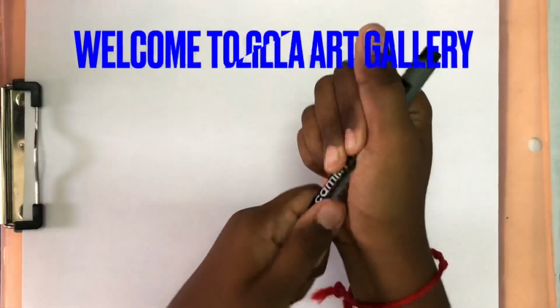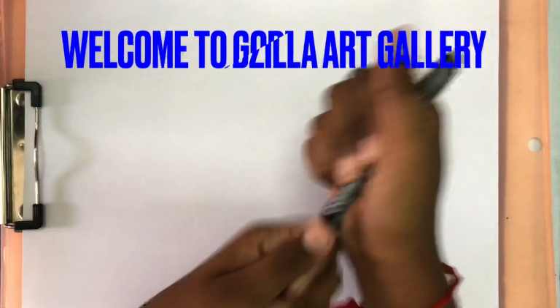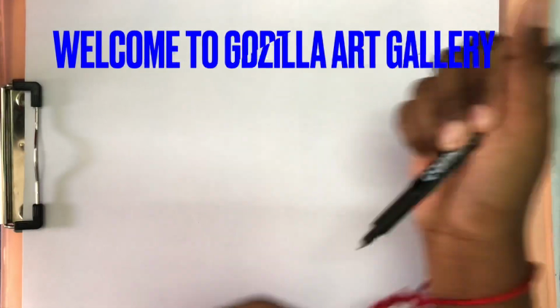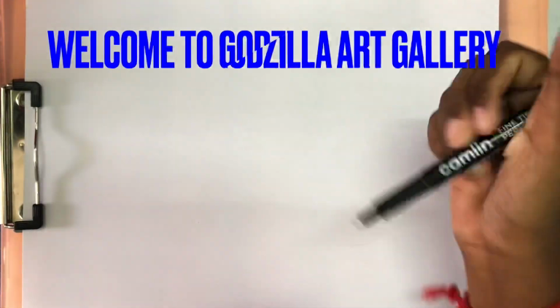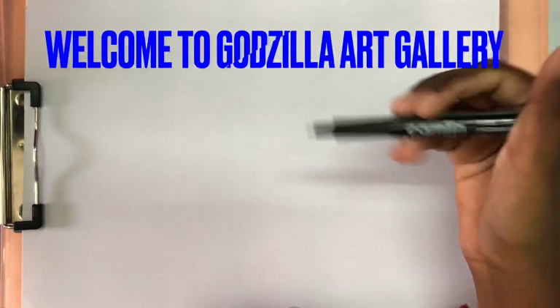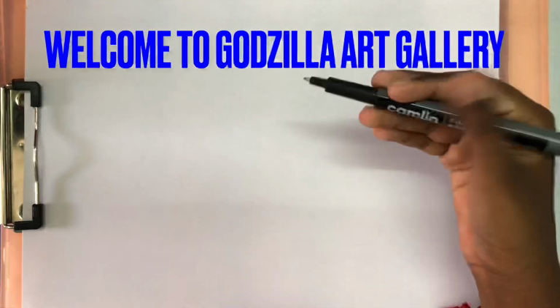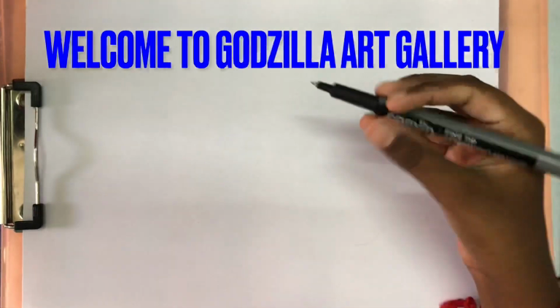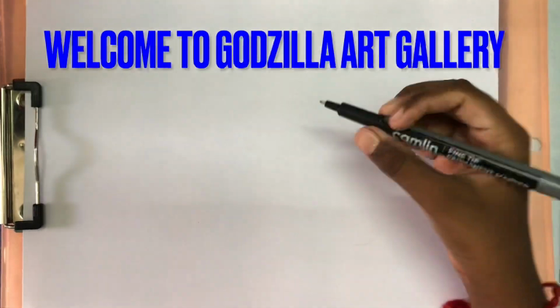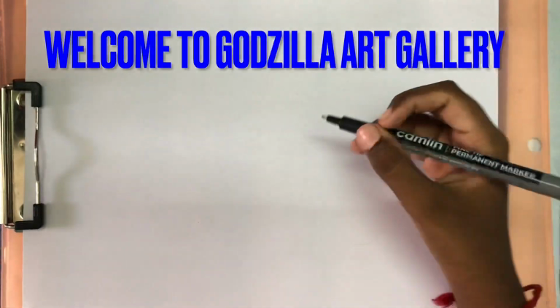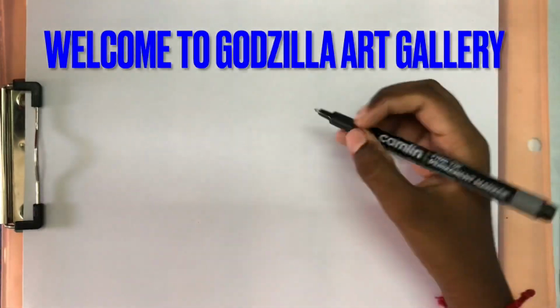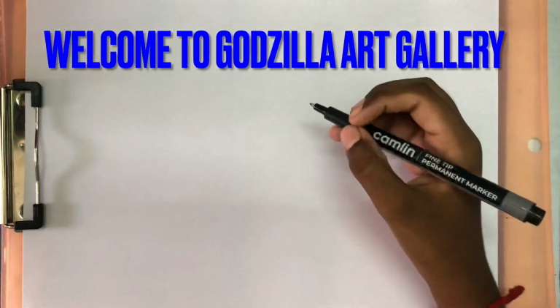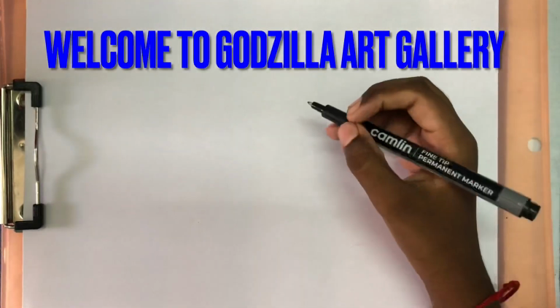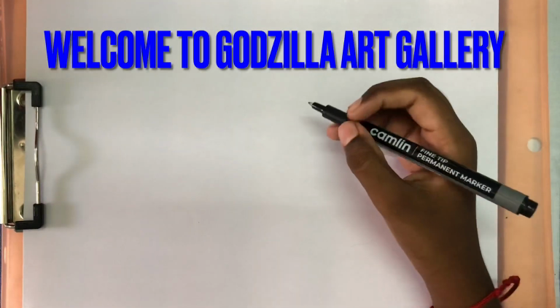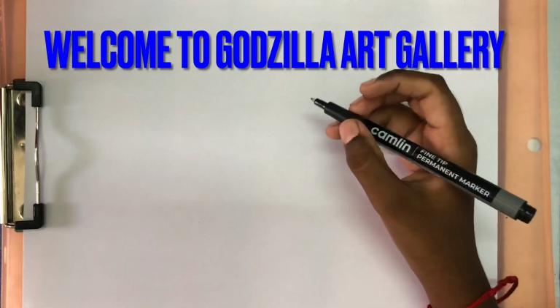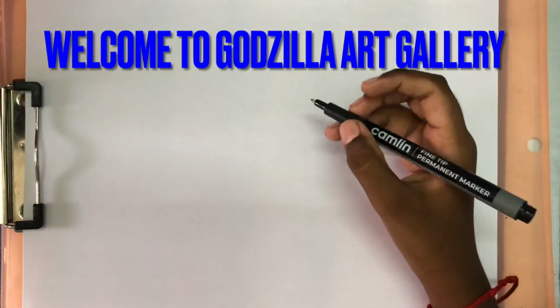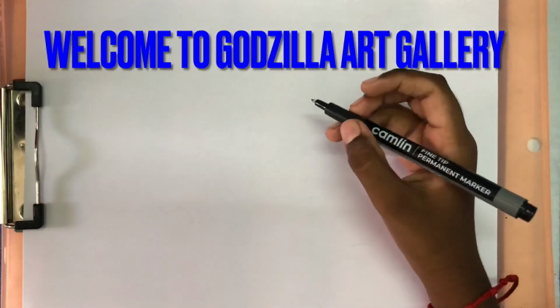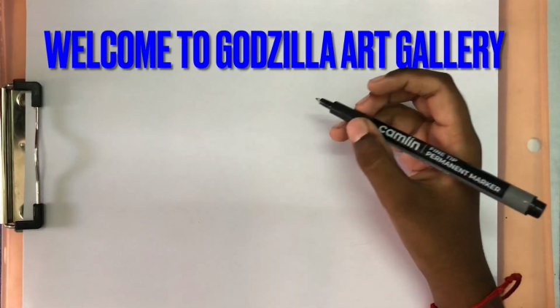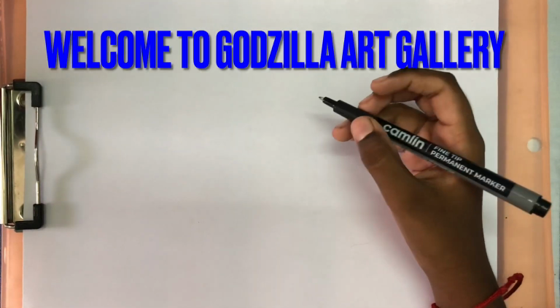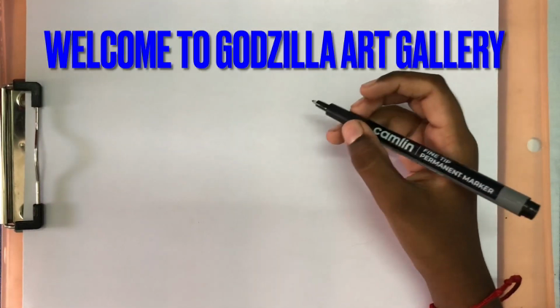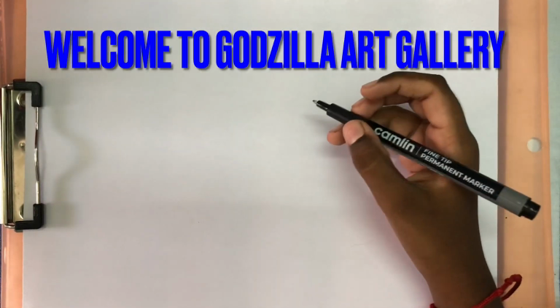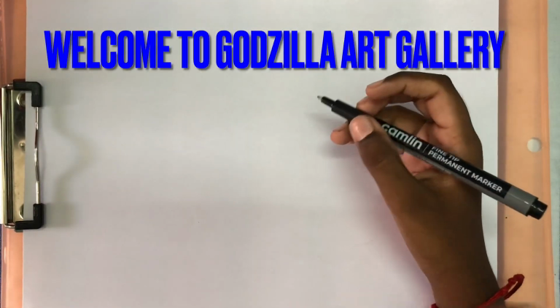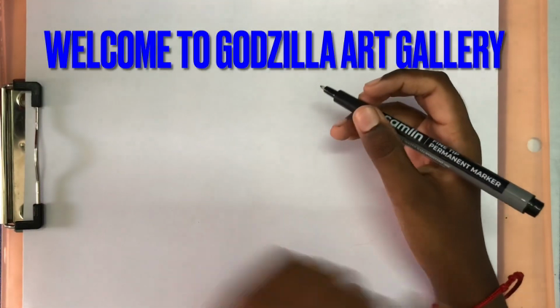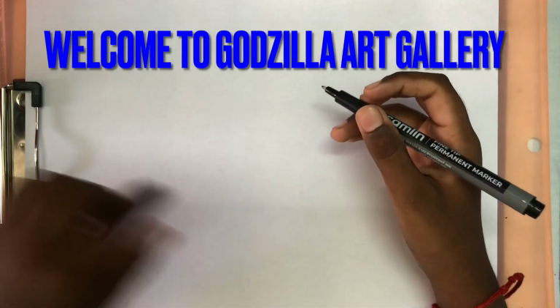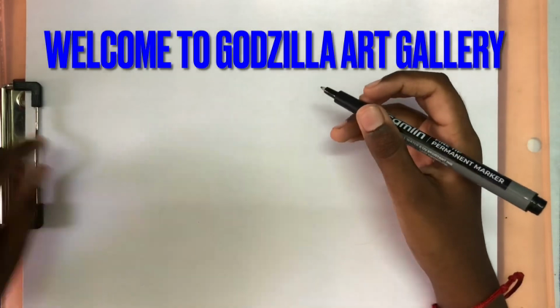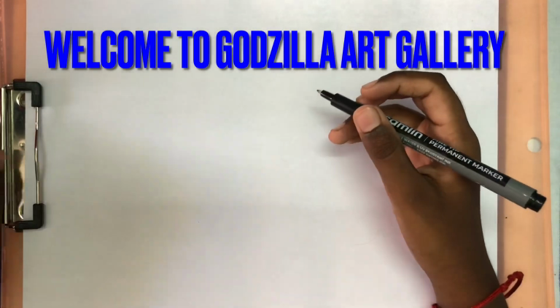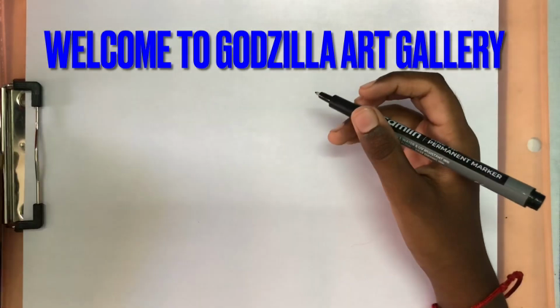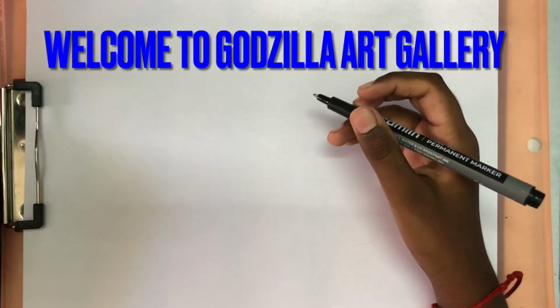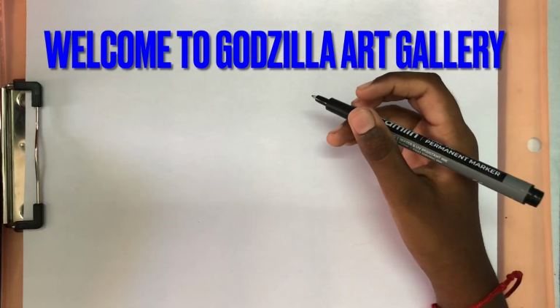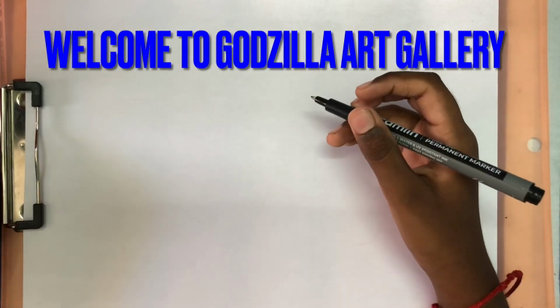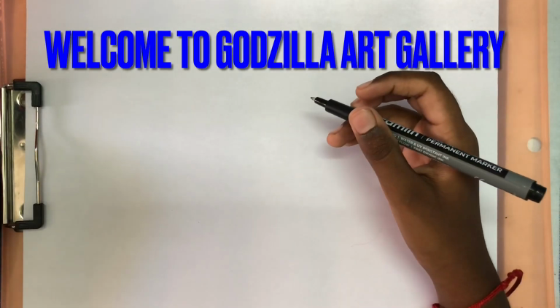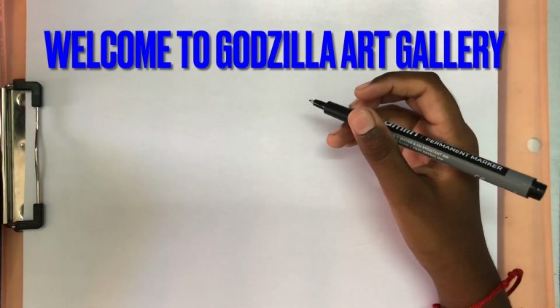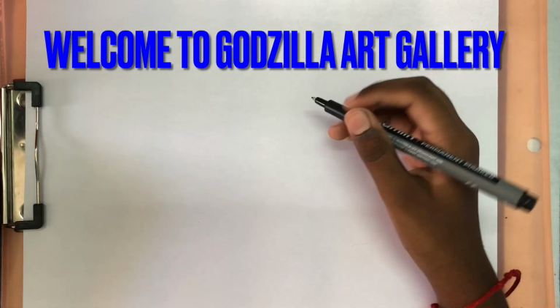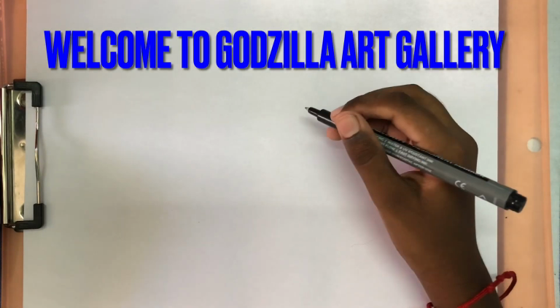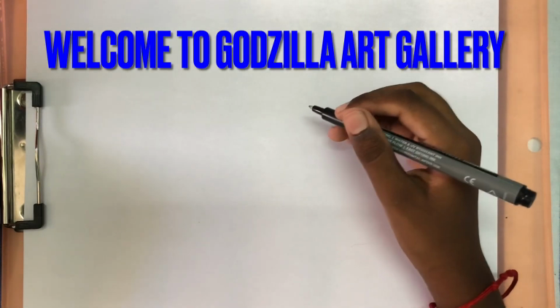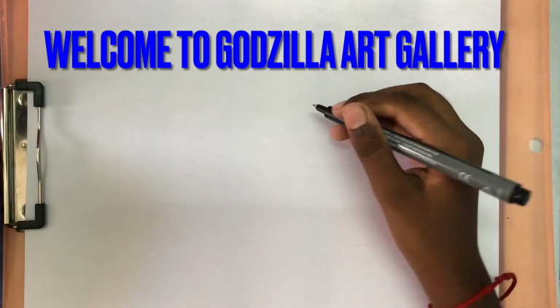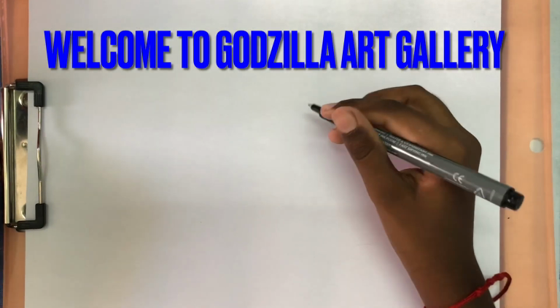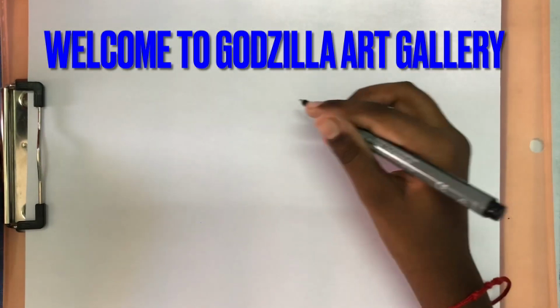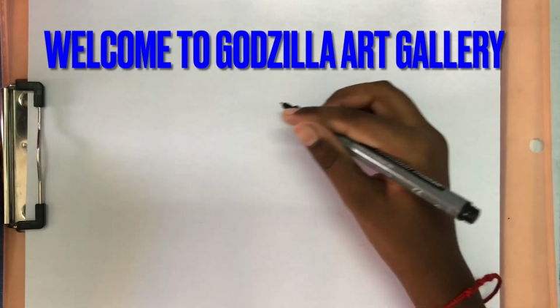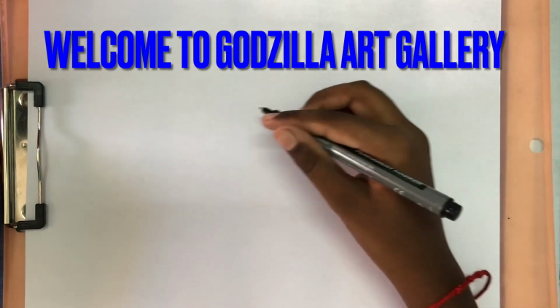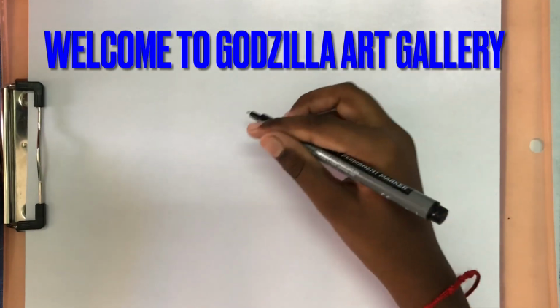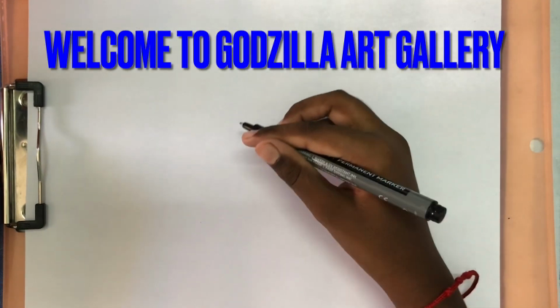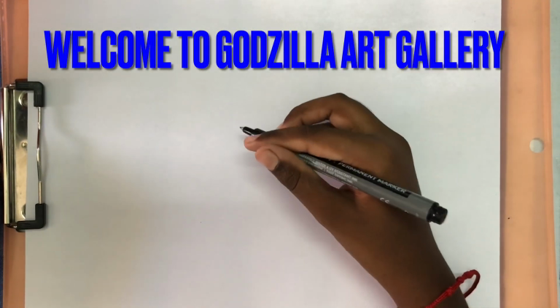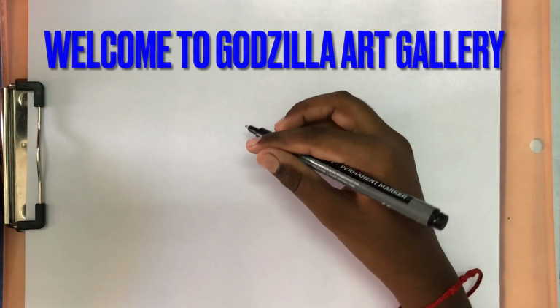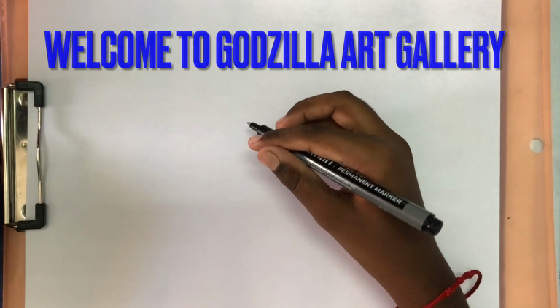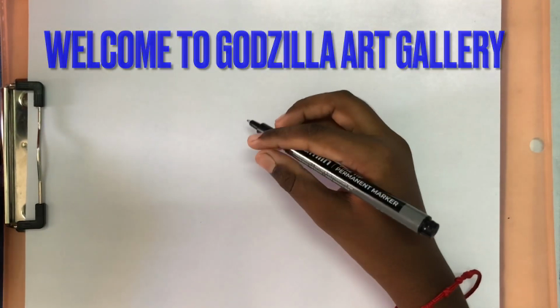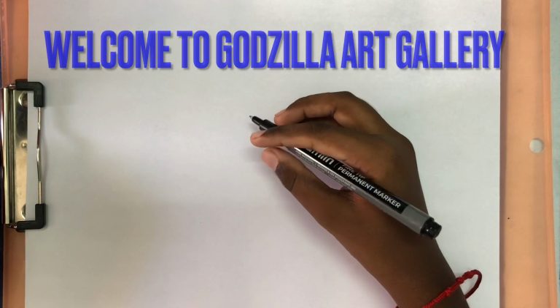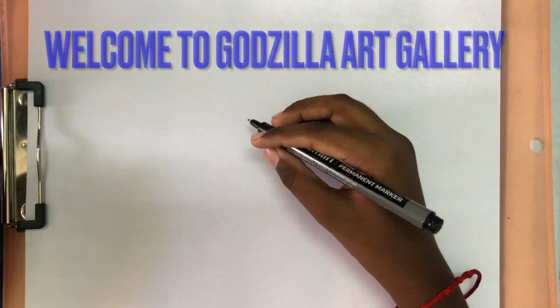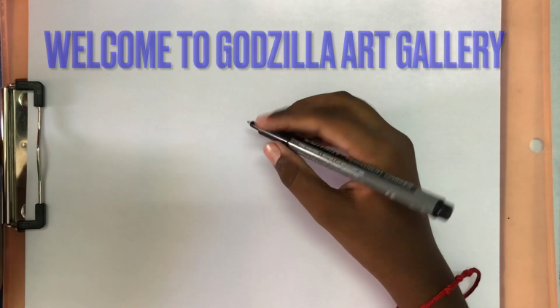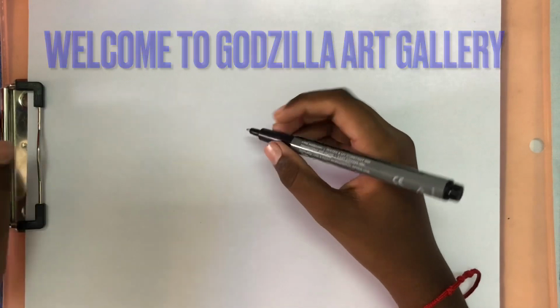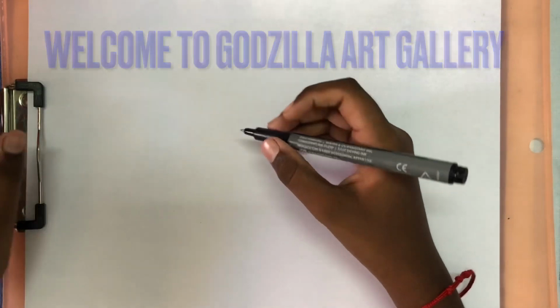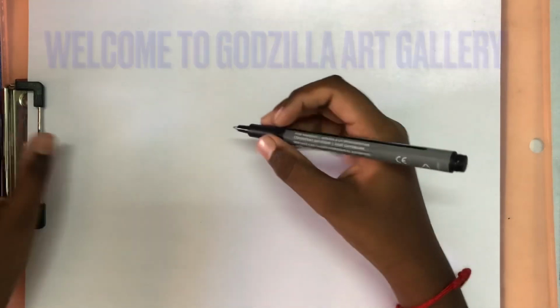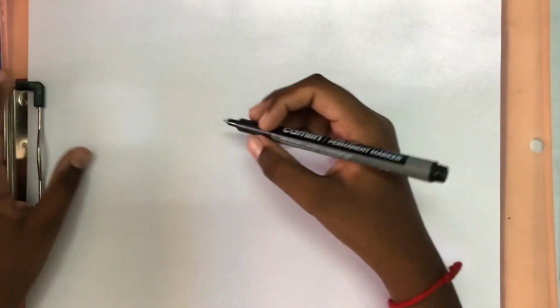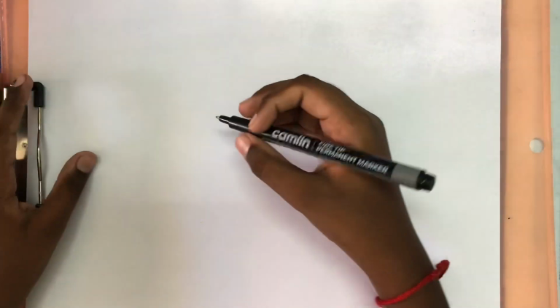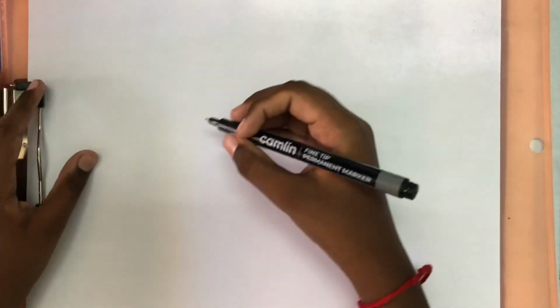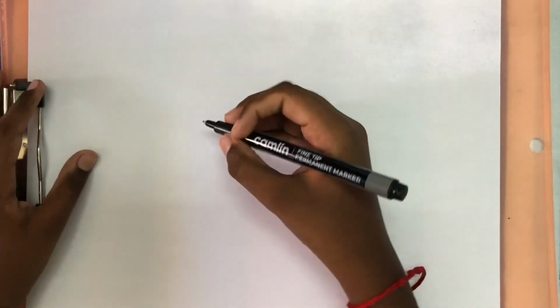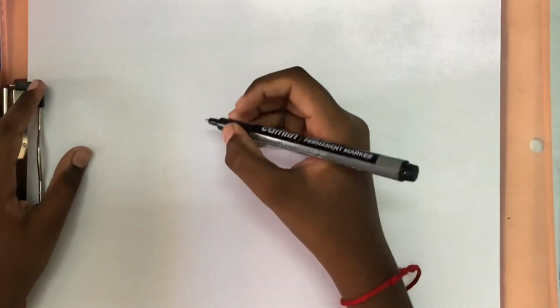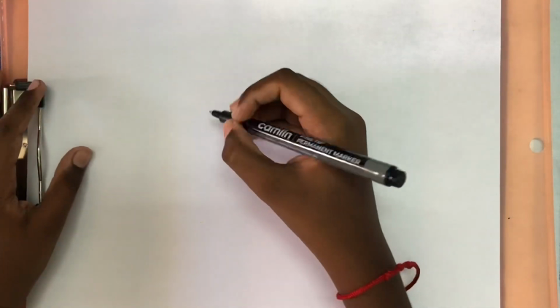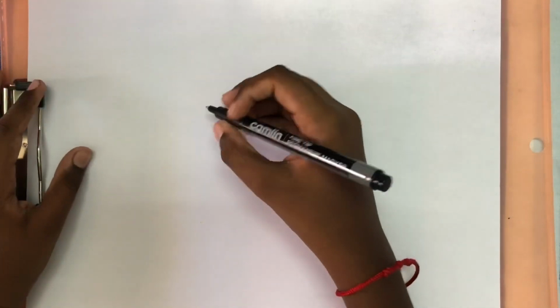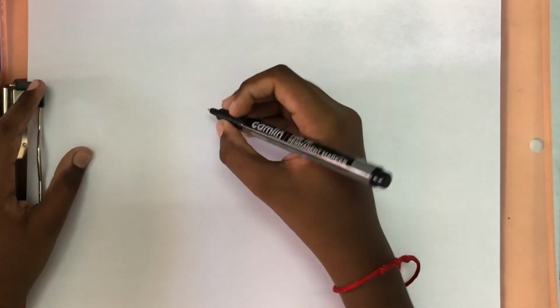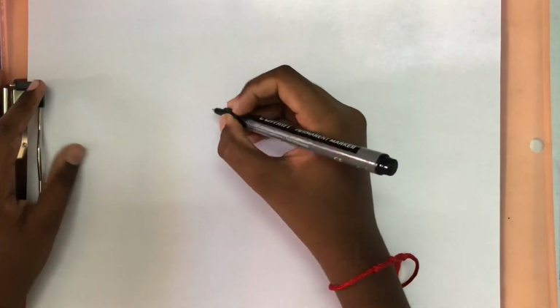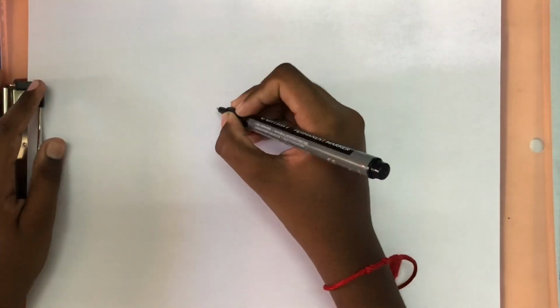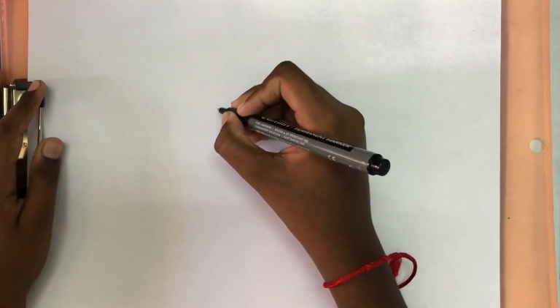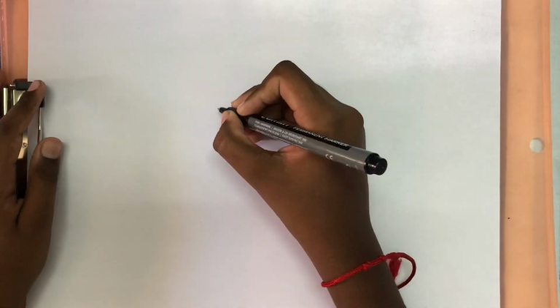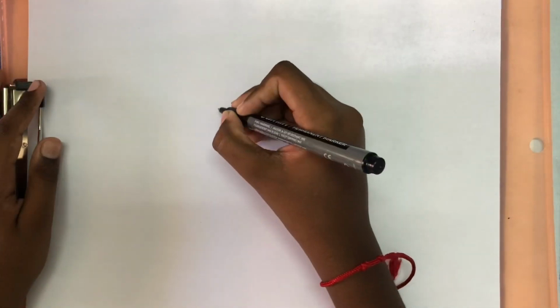Hi everyone! Today I'm going to show you how to draw Rodan from Godzilla: King of the Monsters. Hope you enjoy!